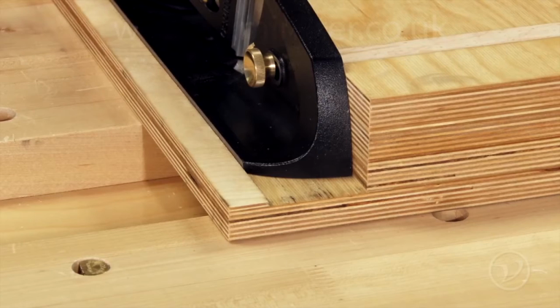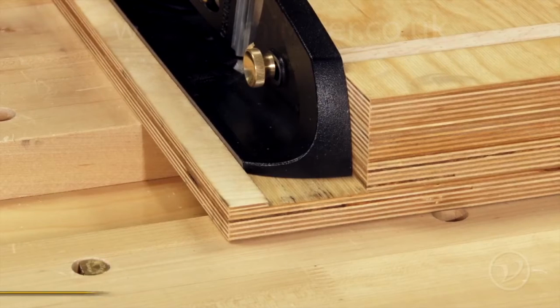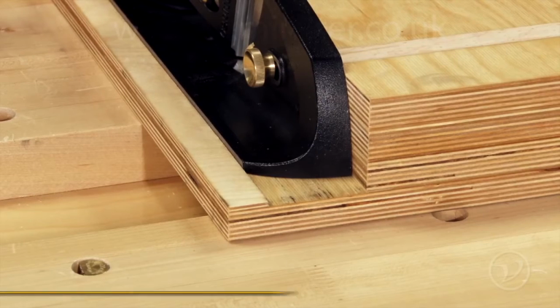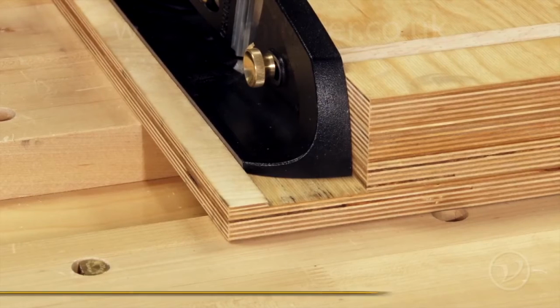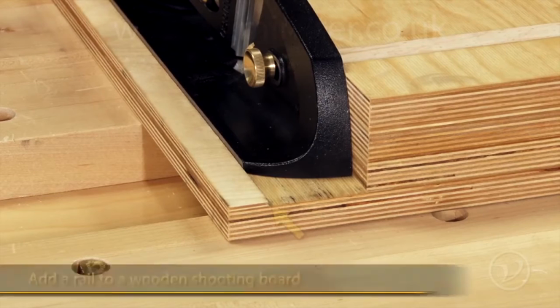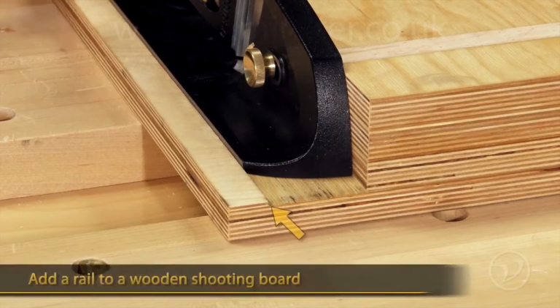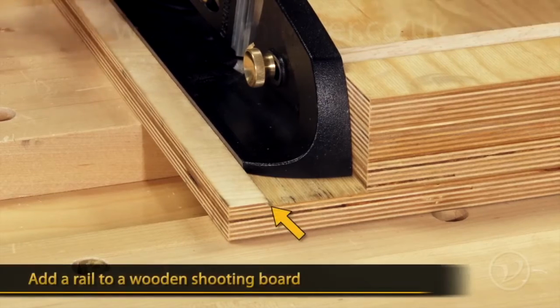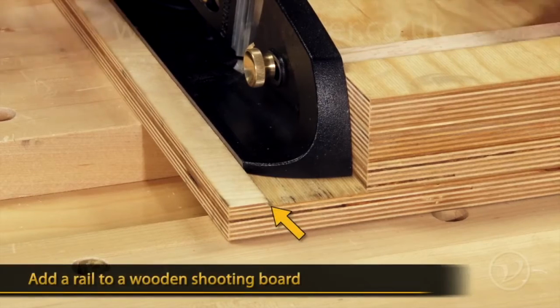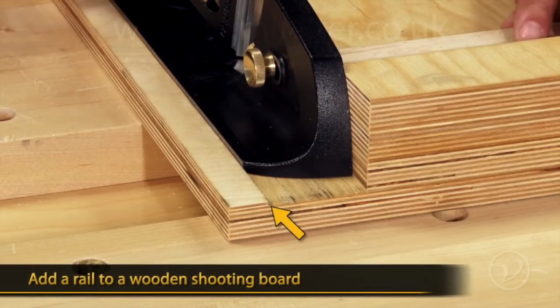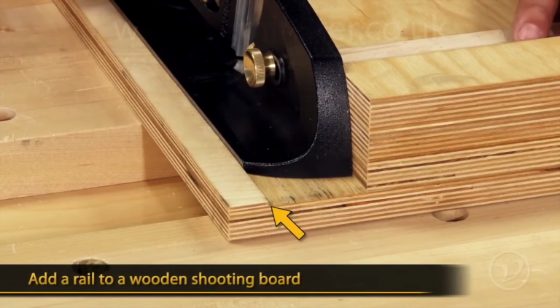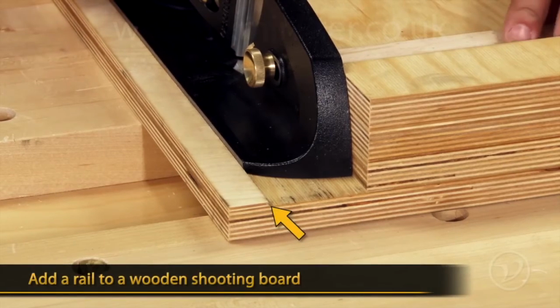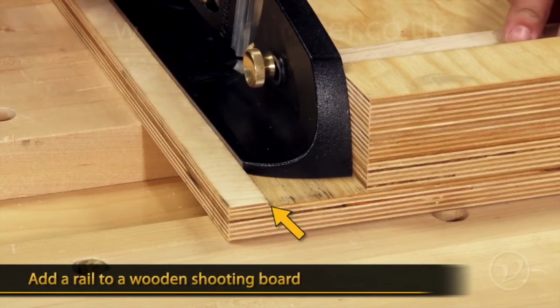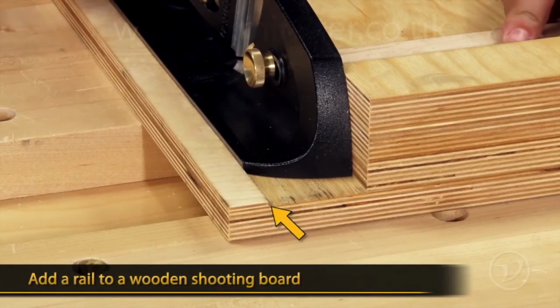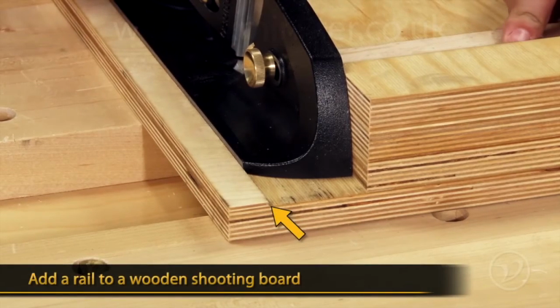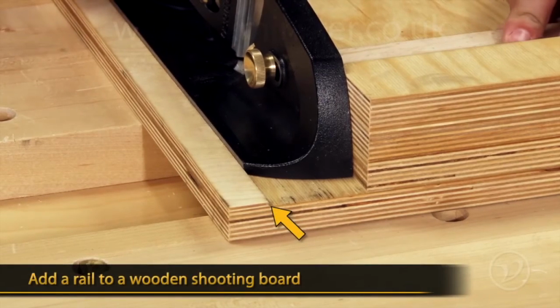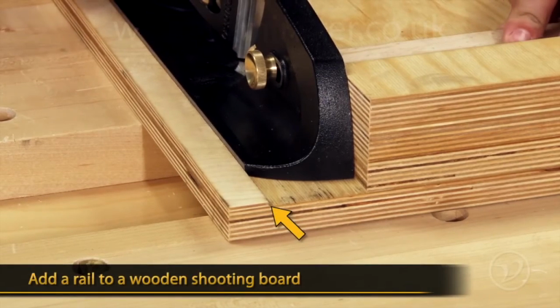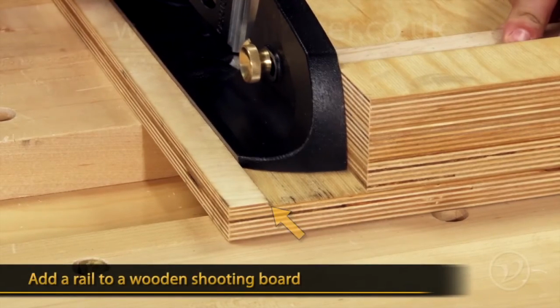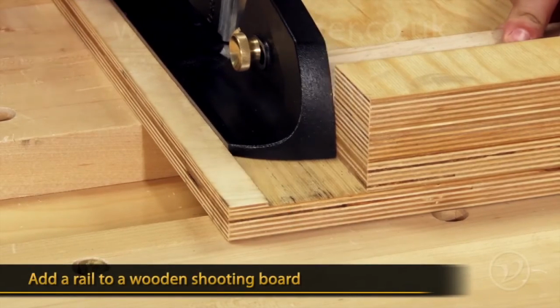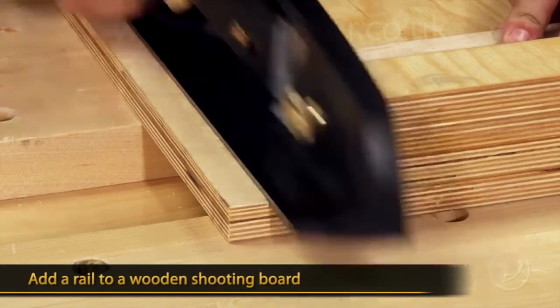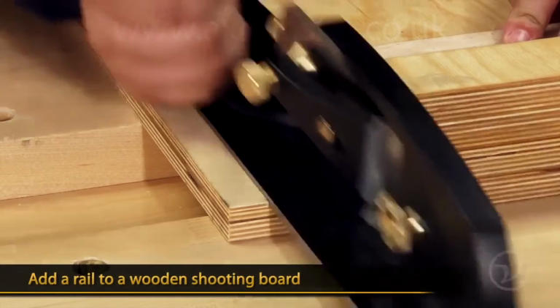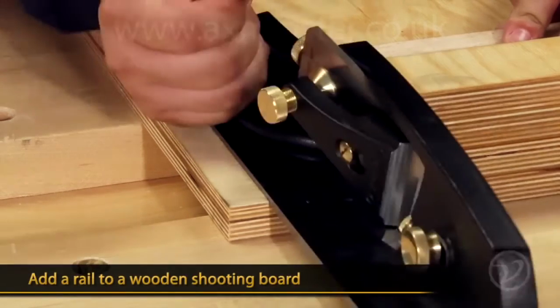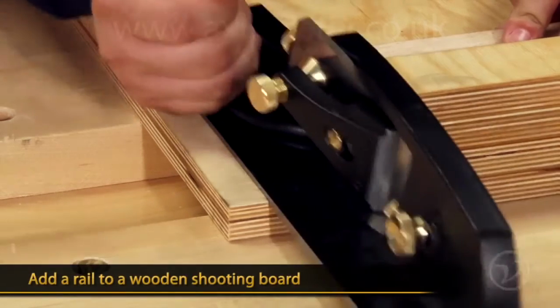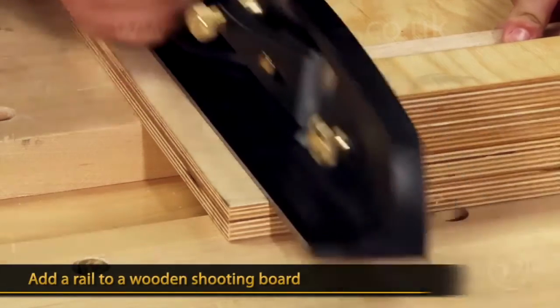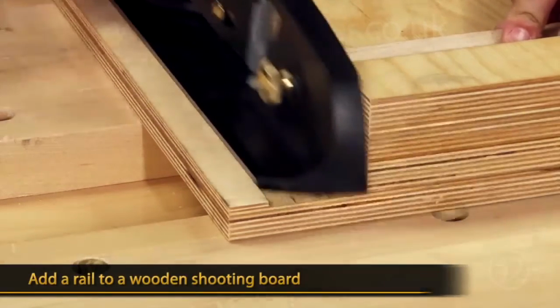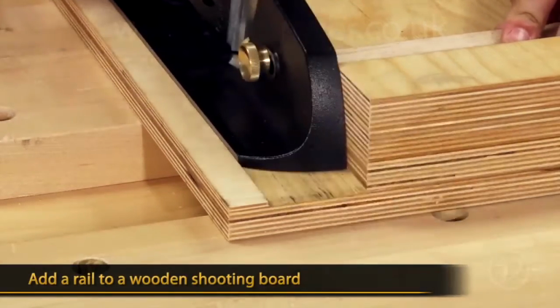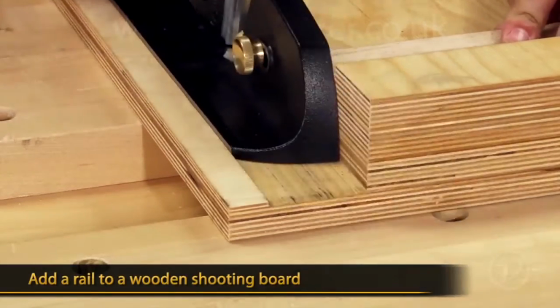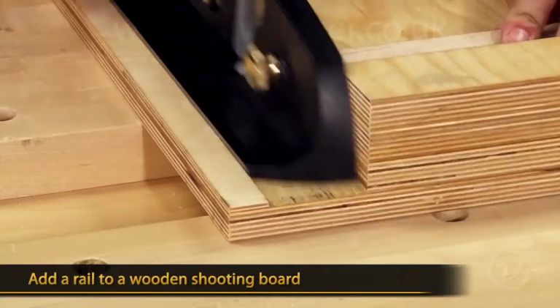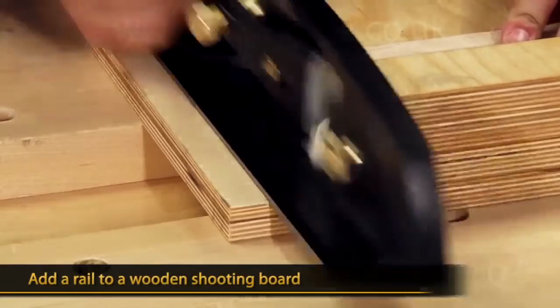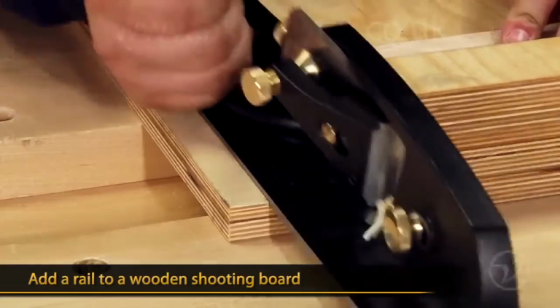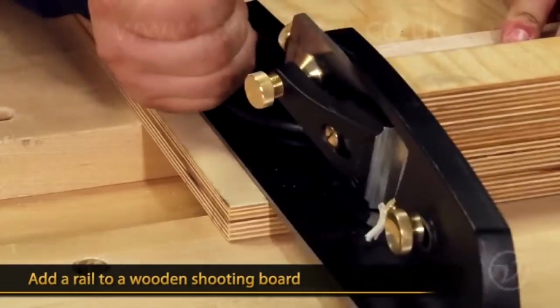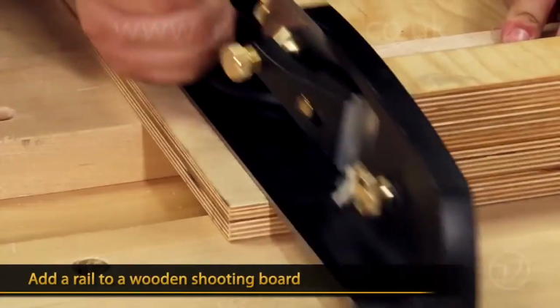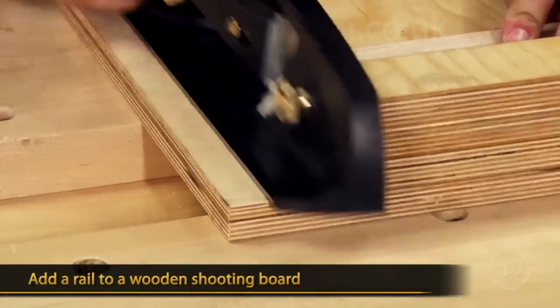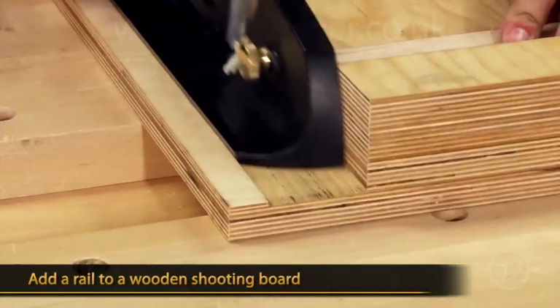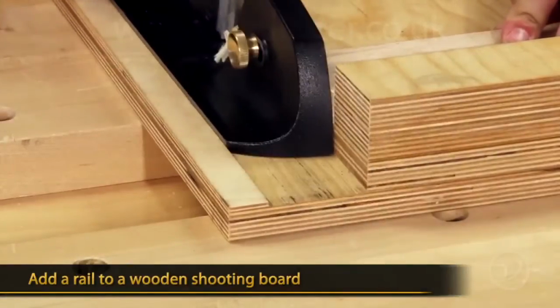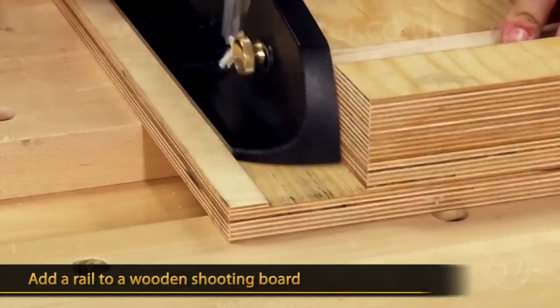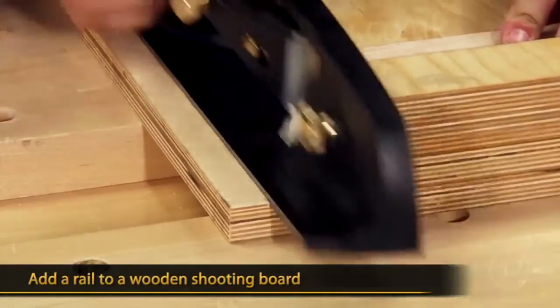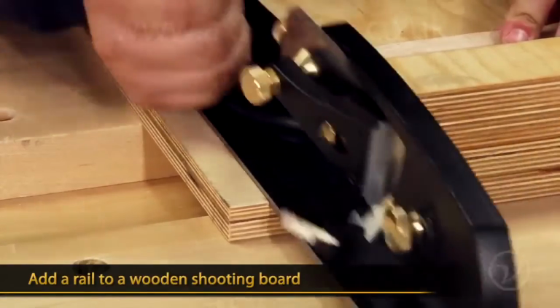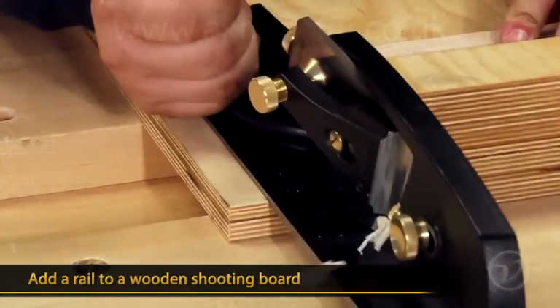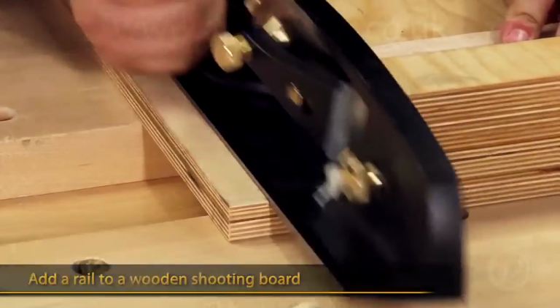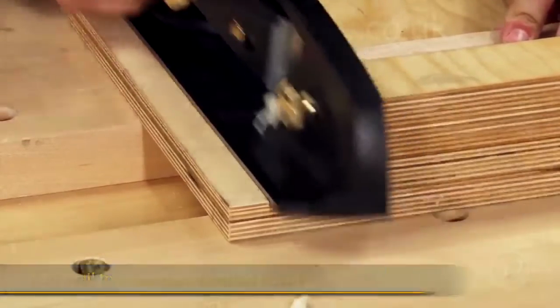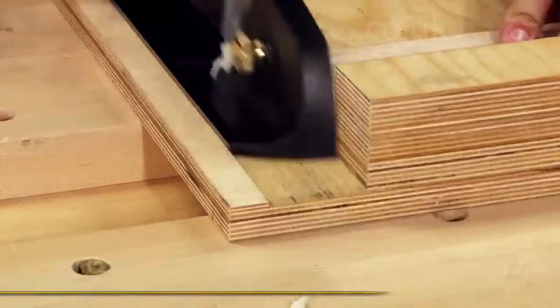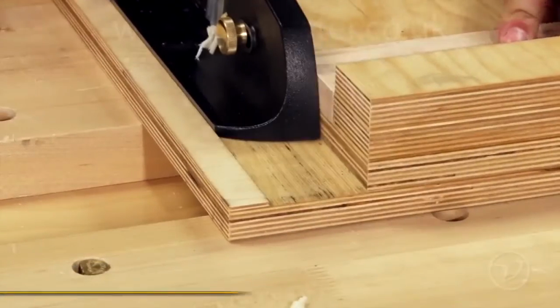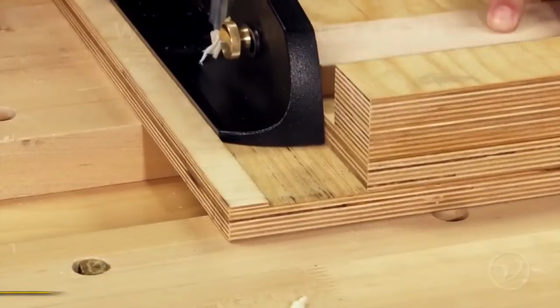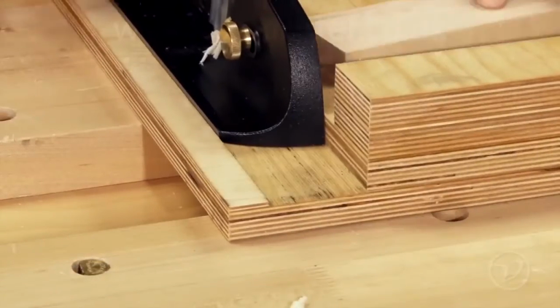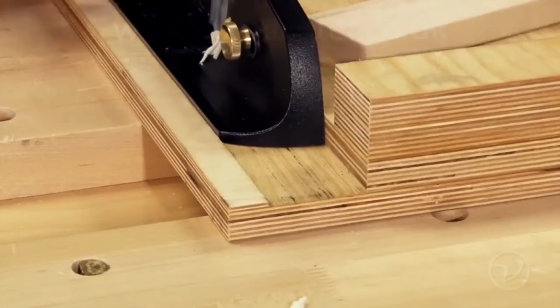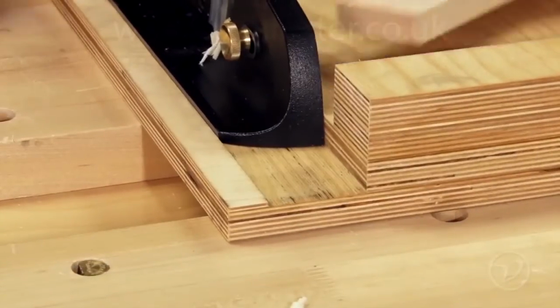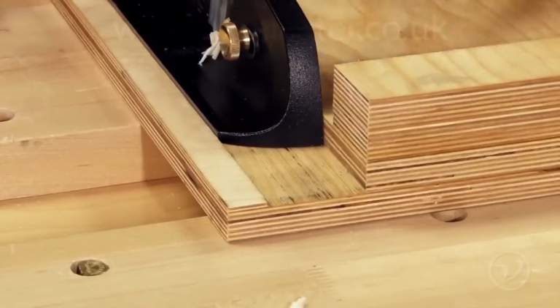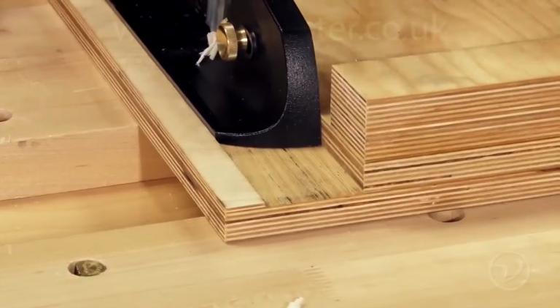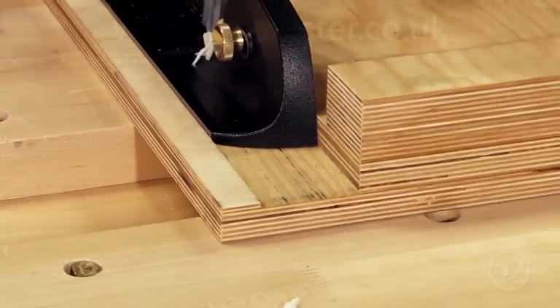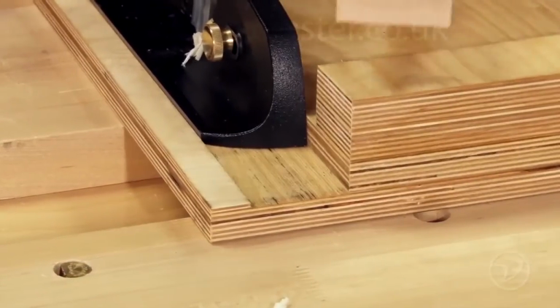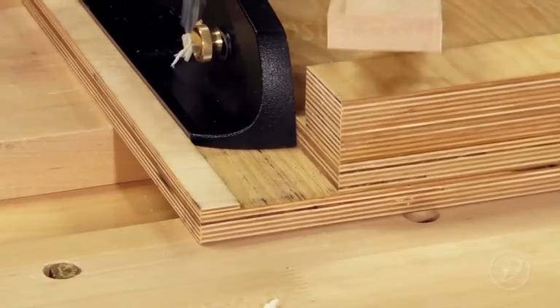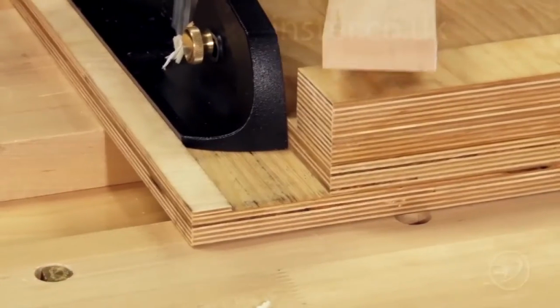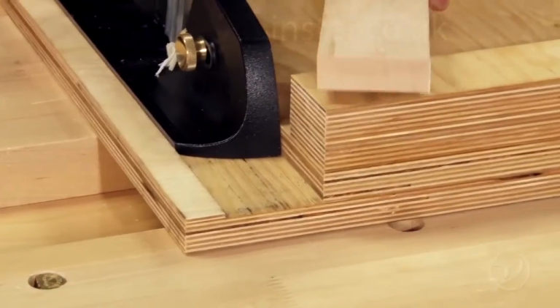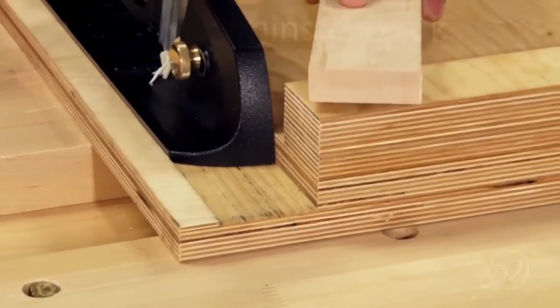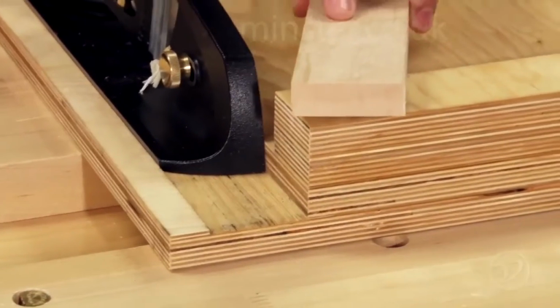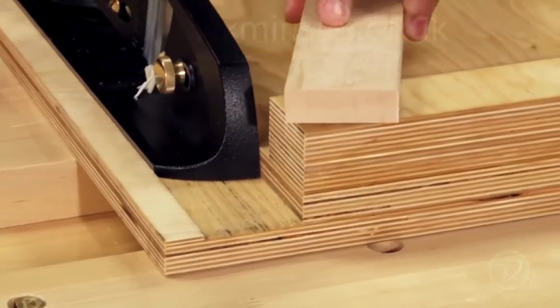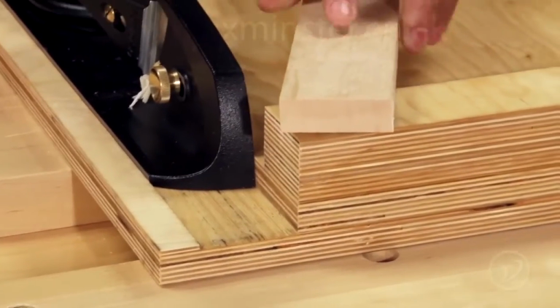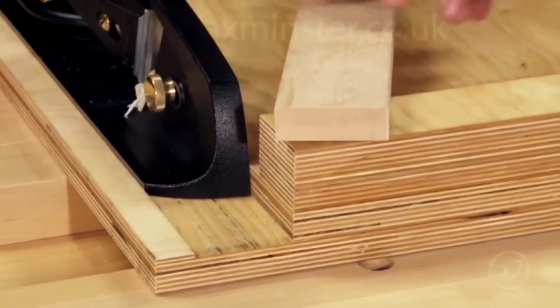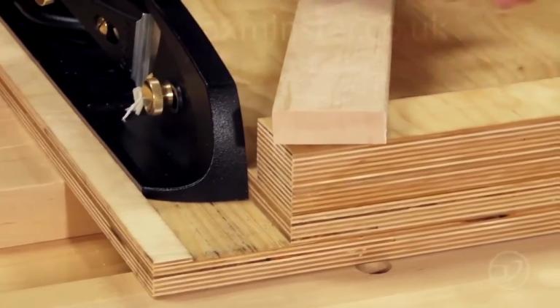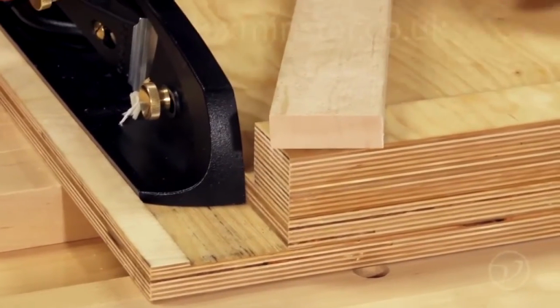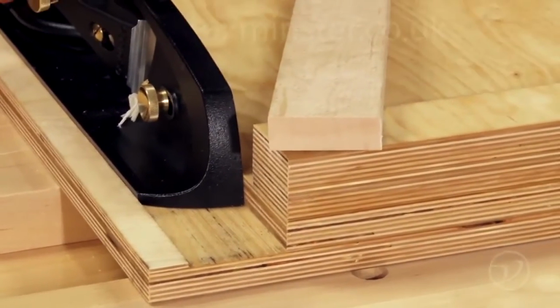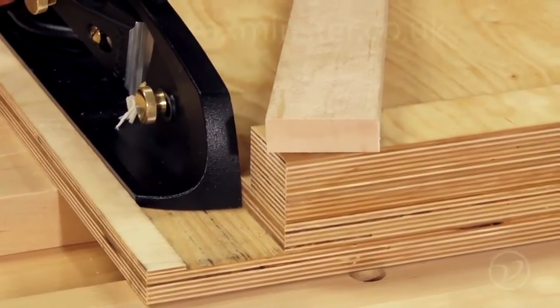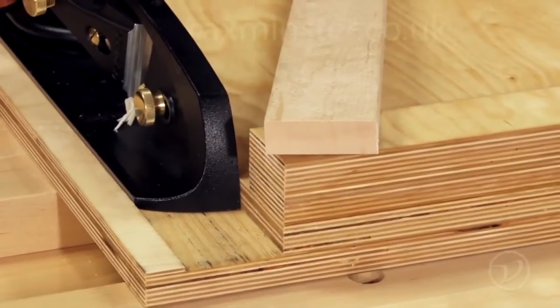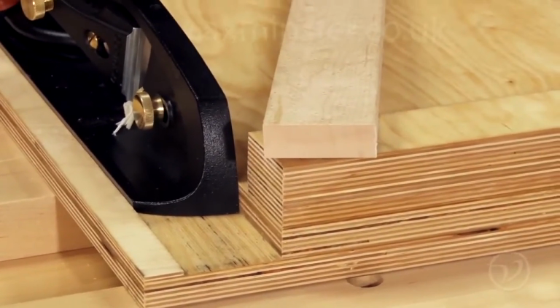By simply adding a rail to a wooden shooting board, the plane becomes trapped in a track that will give you repeatable results every time.